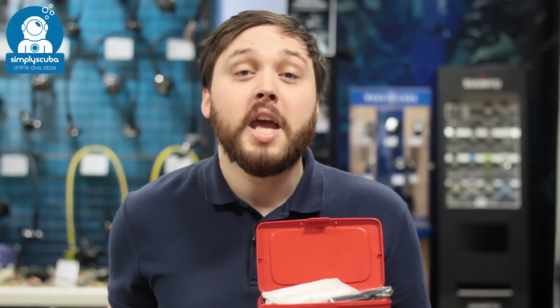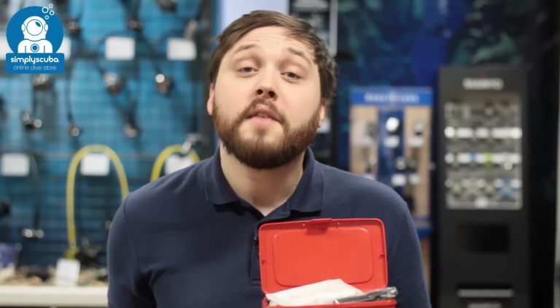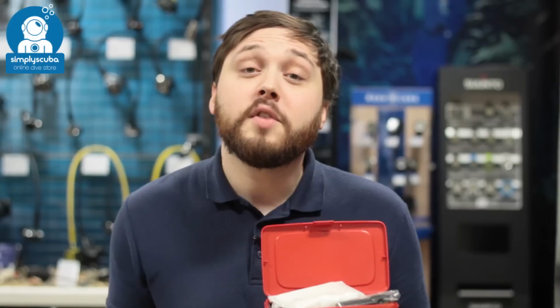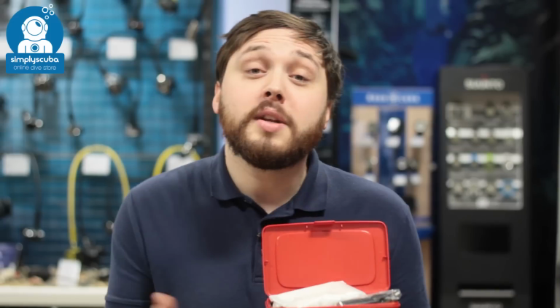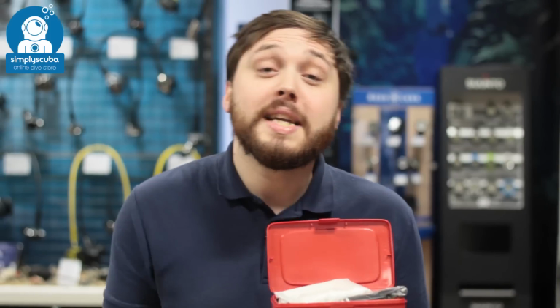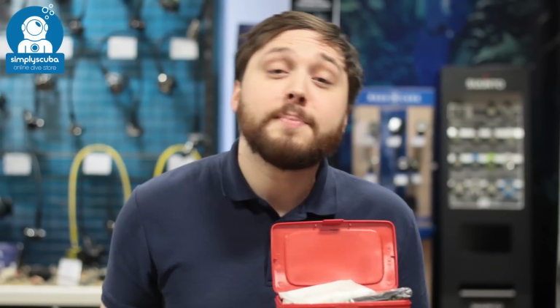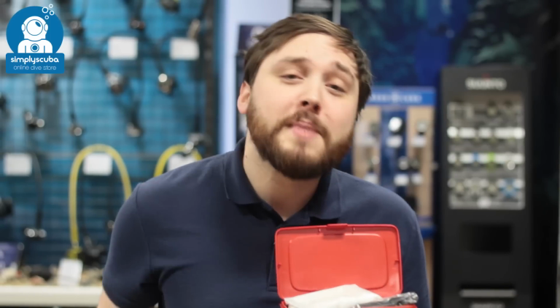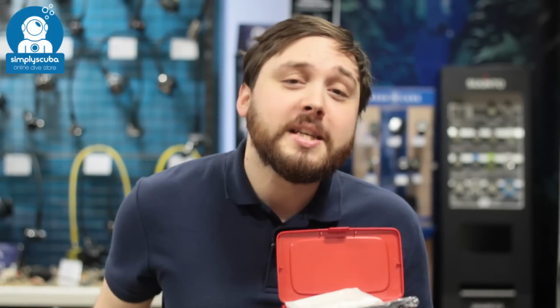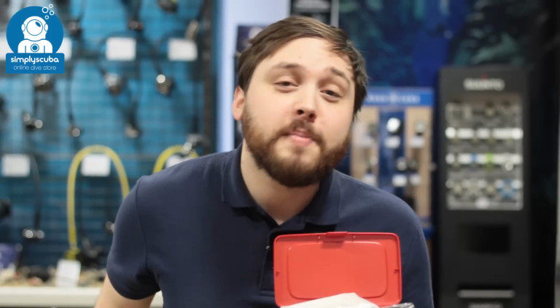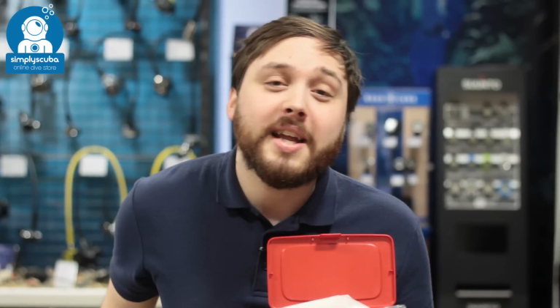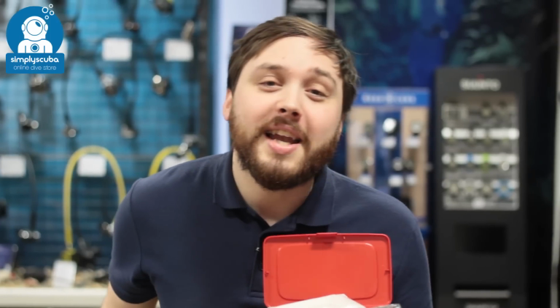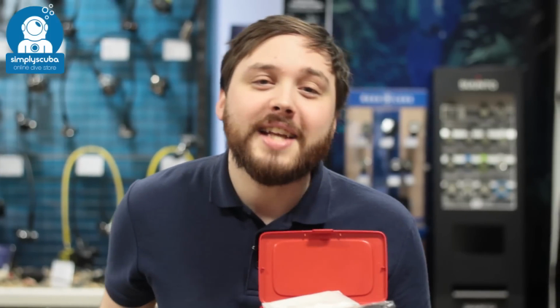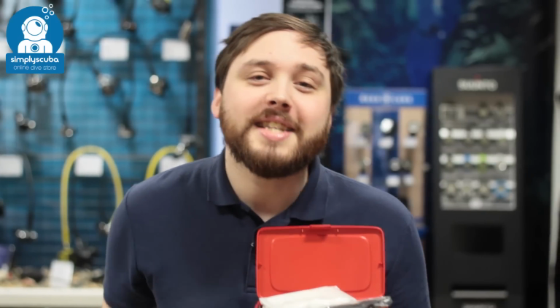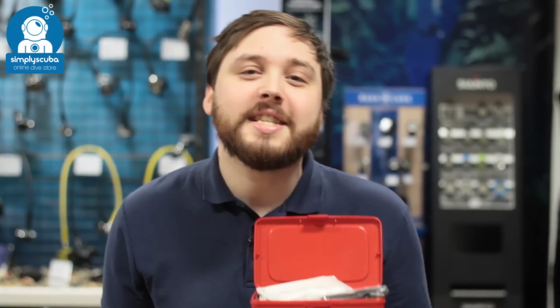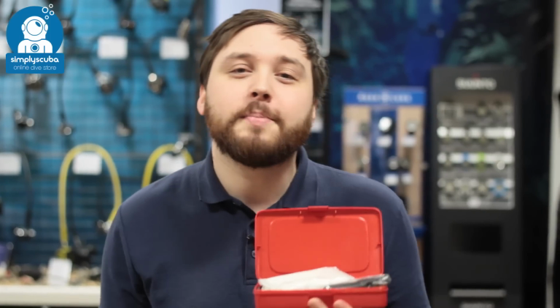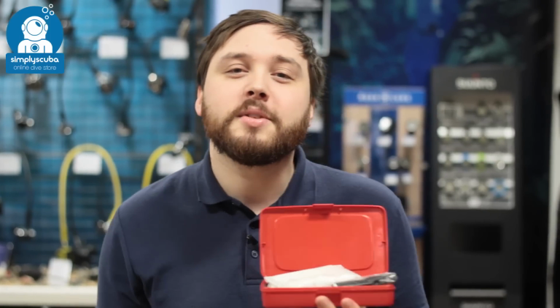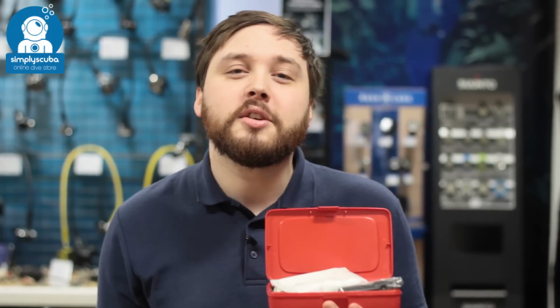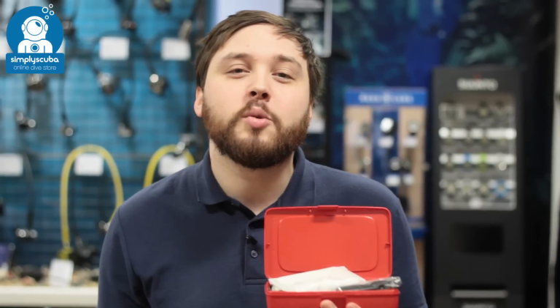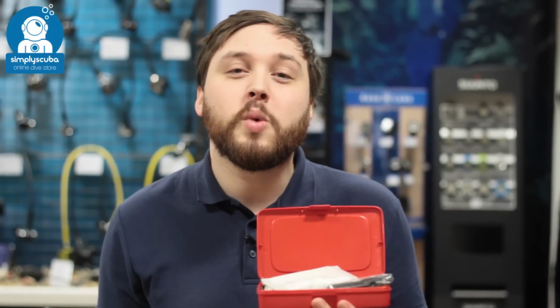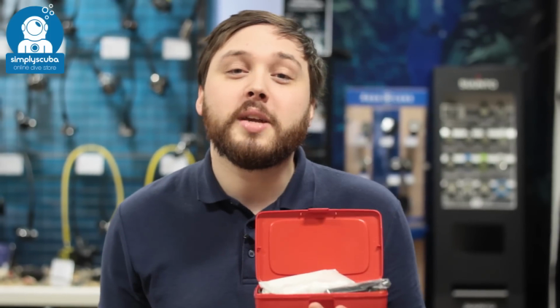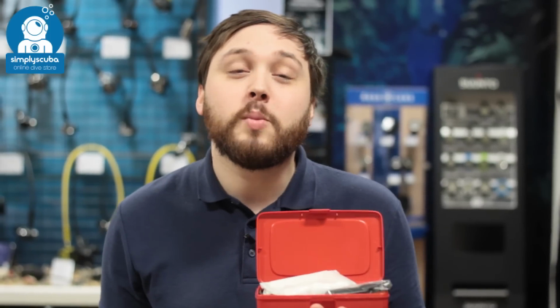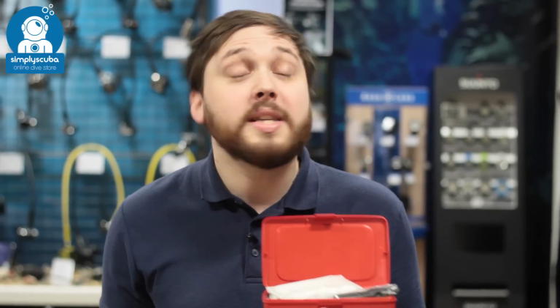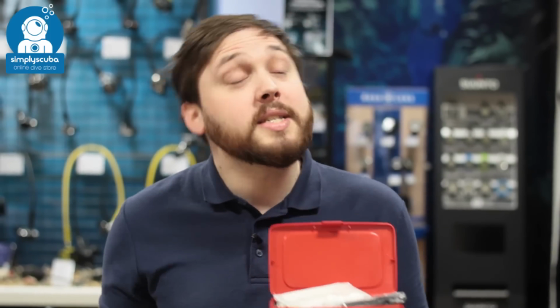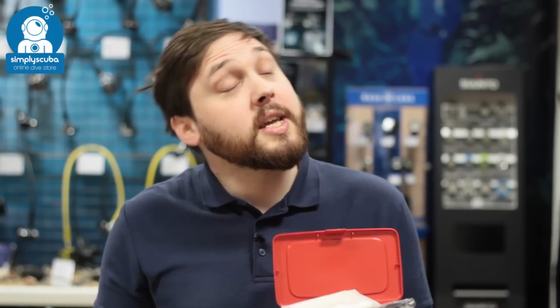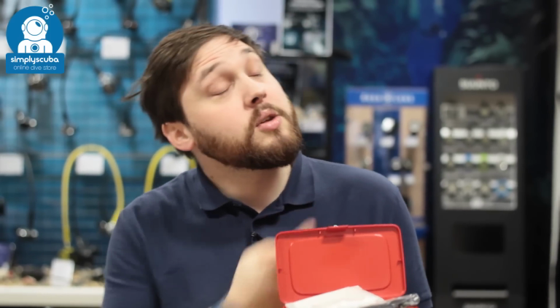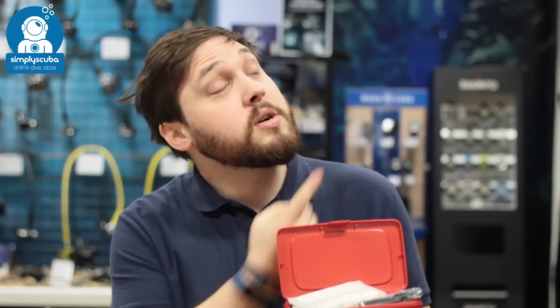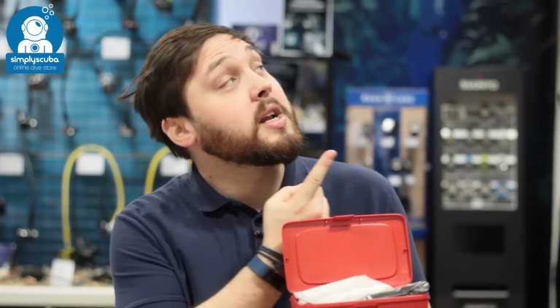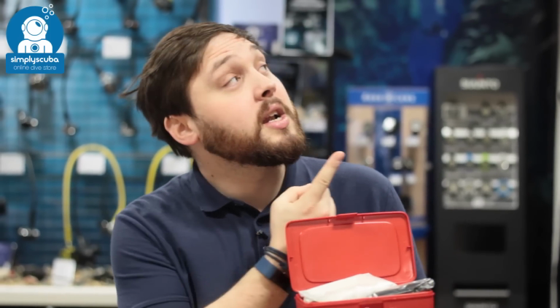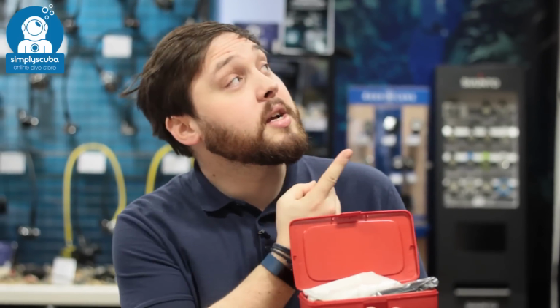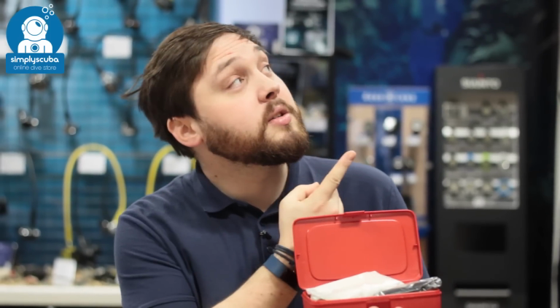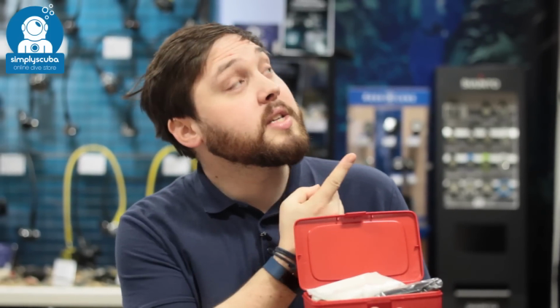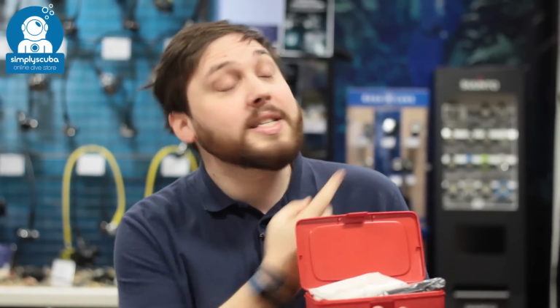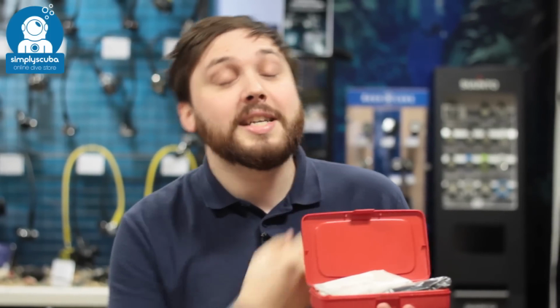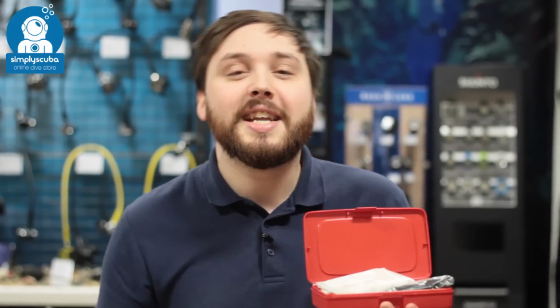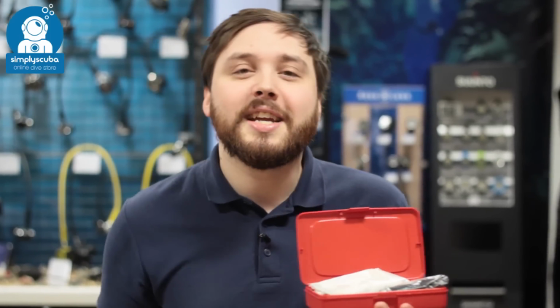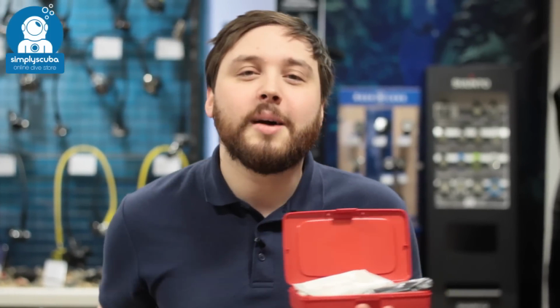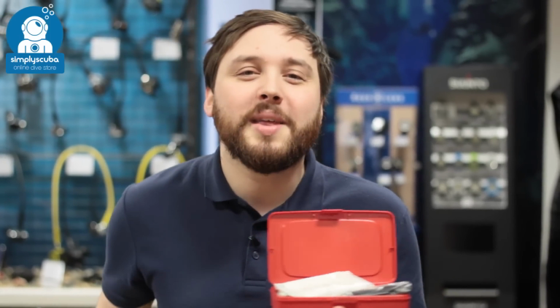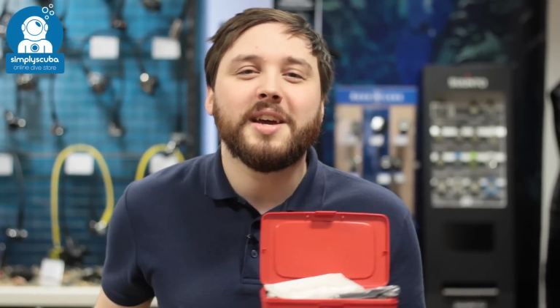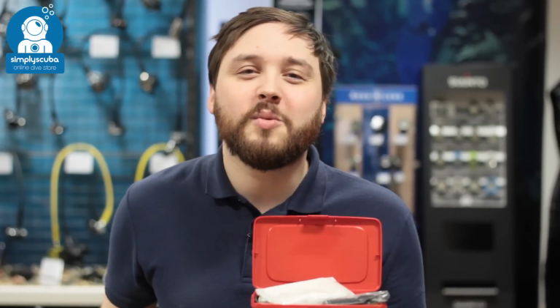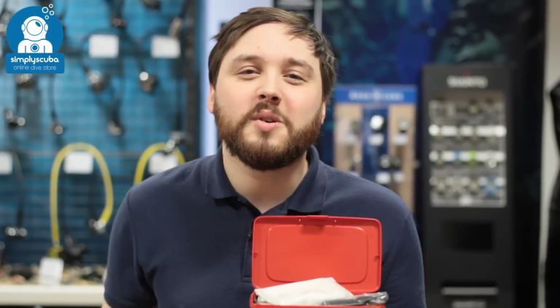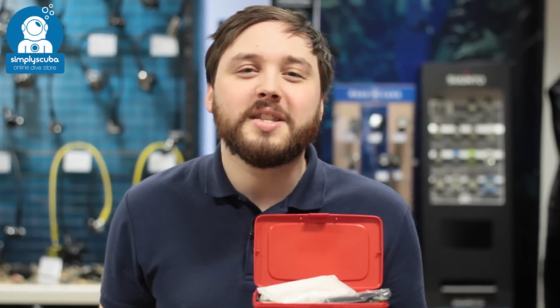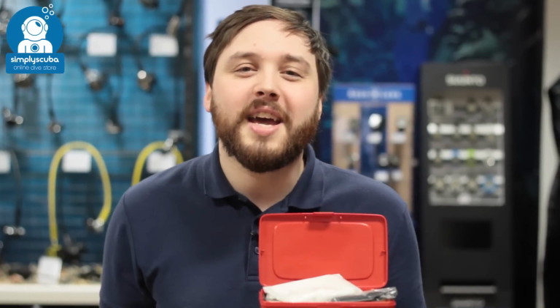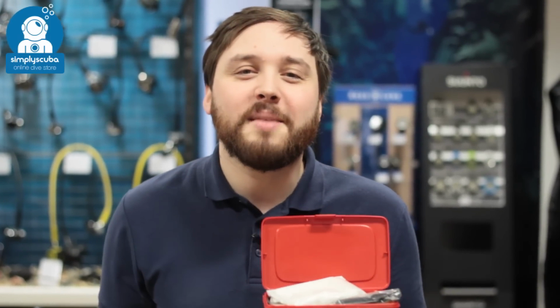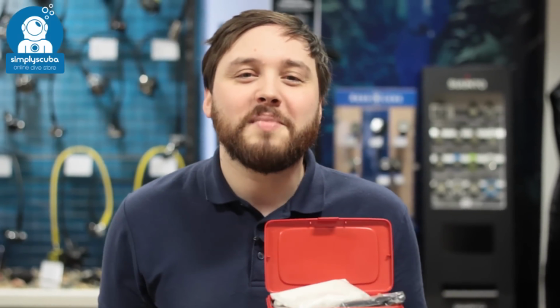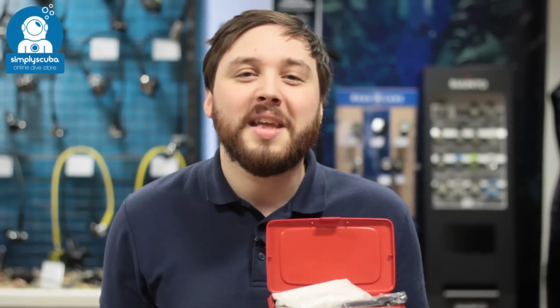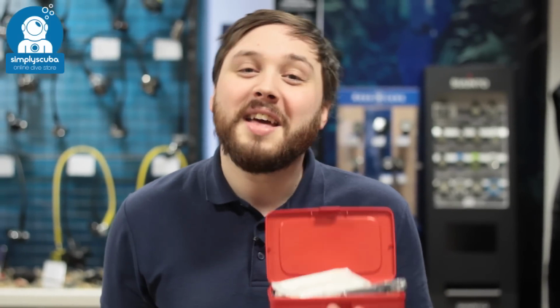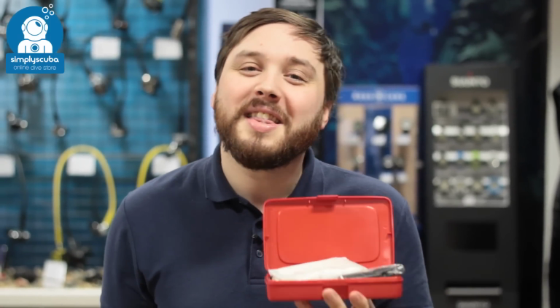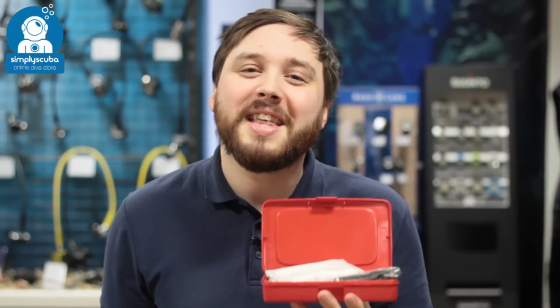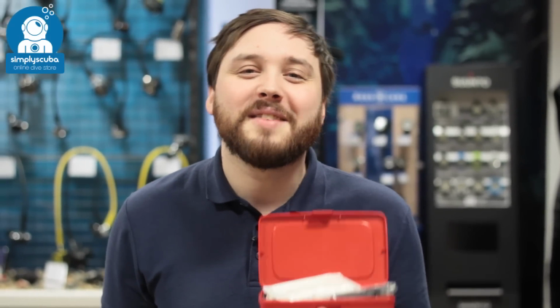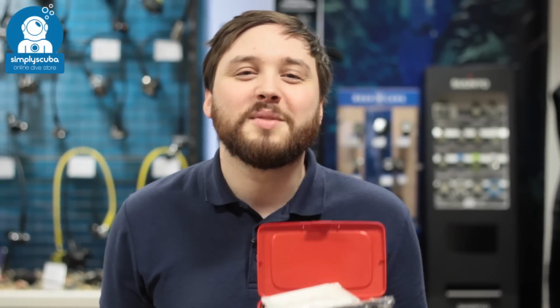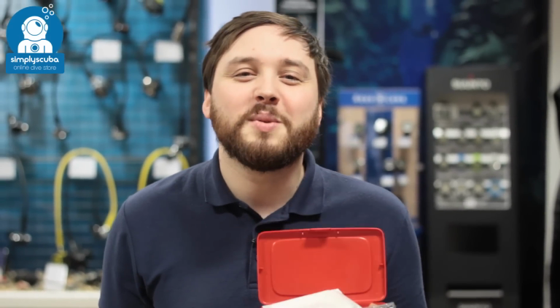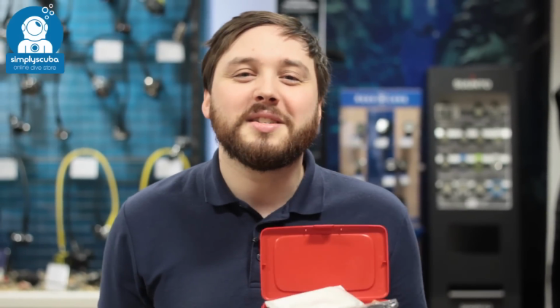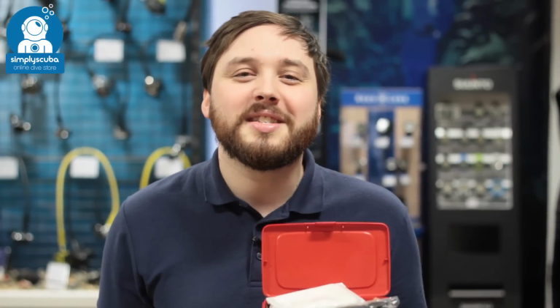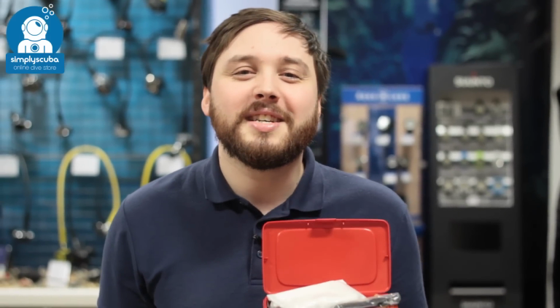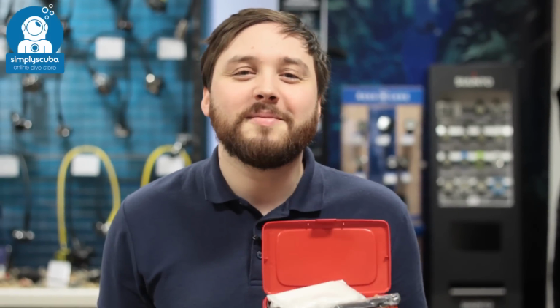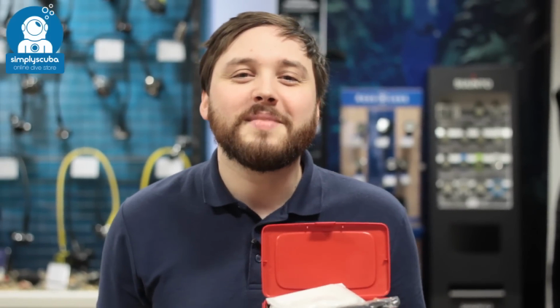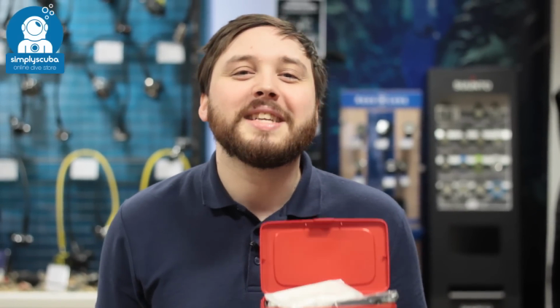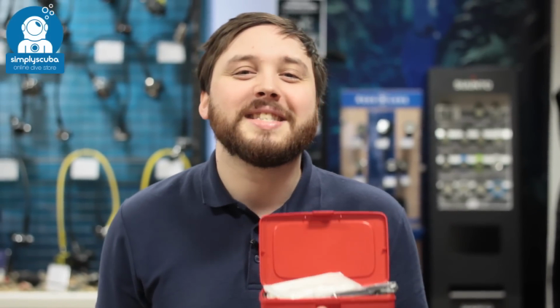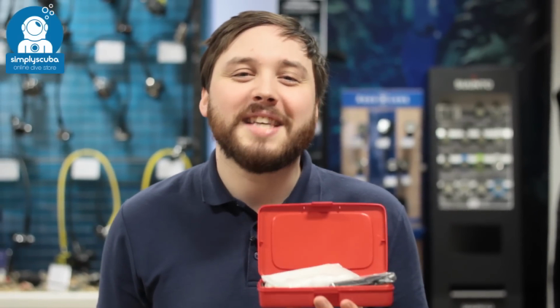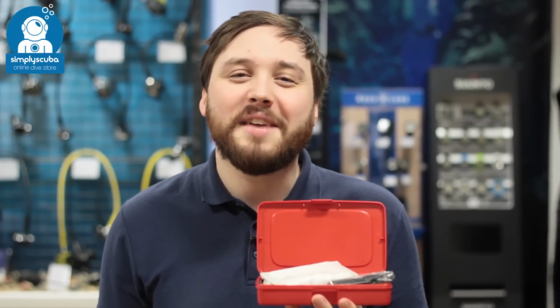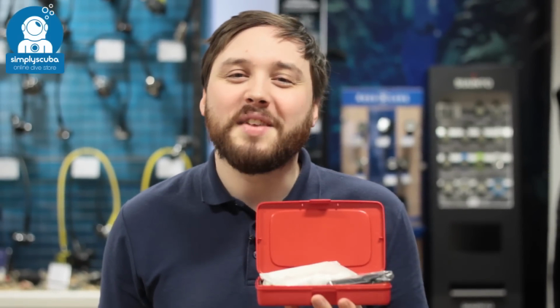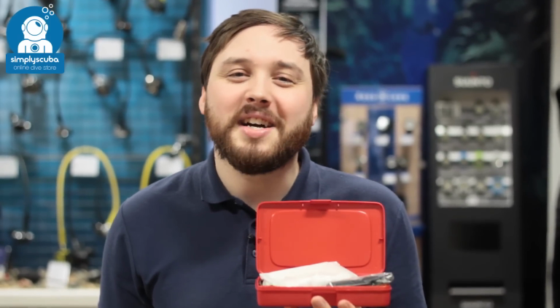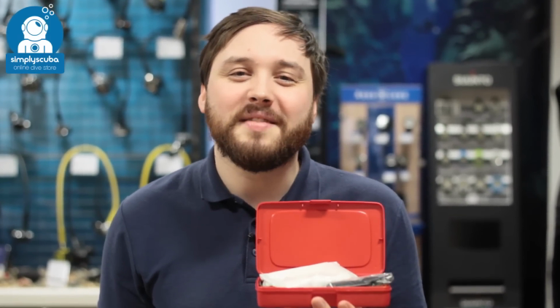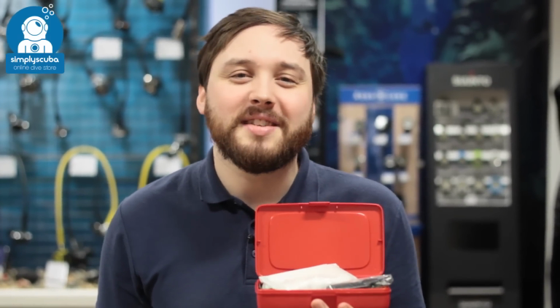If you missed my latest episode of Weird Wednesday, you can click on the link up there to watch that. Thanks for watching and safe diving.